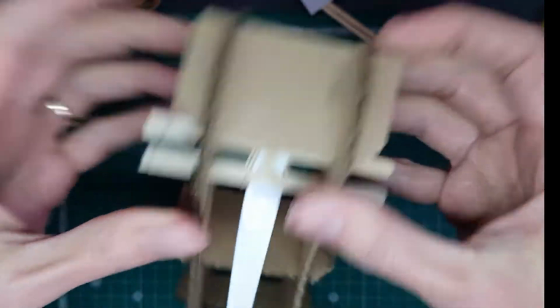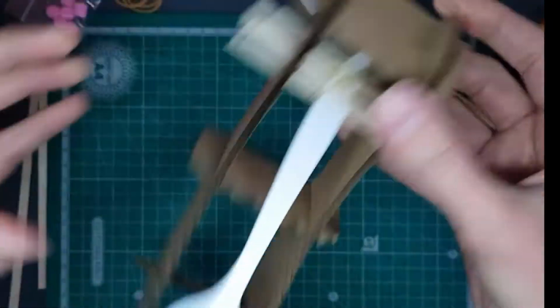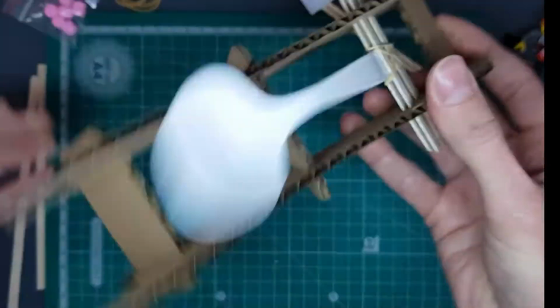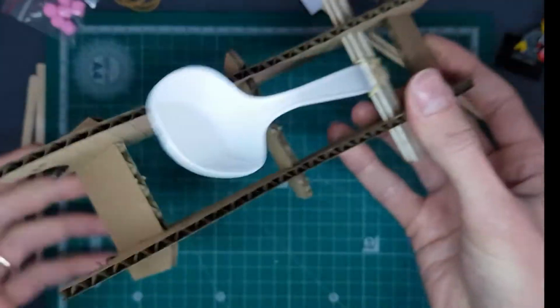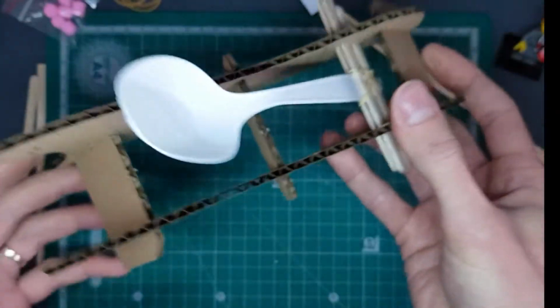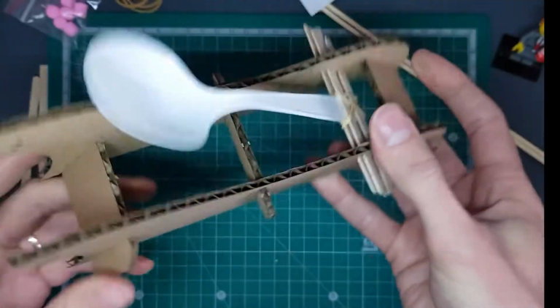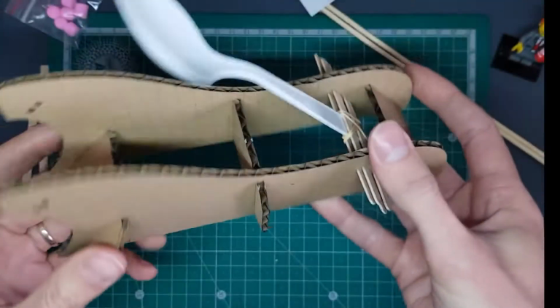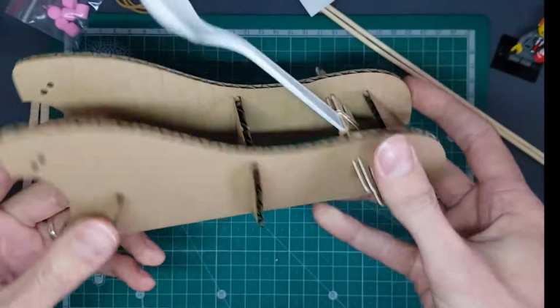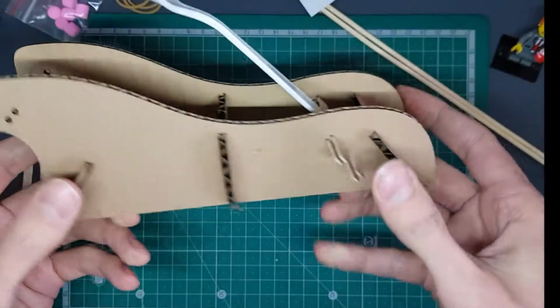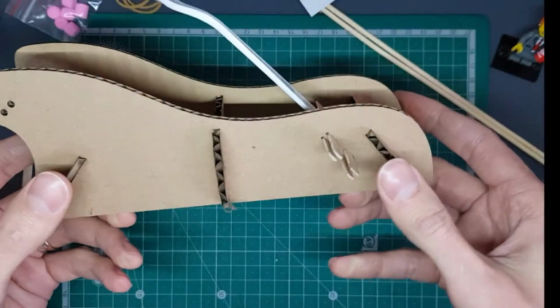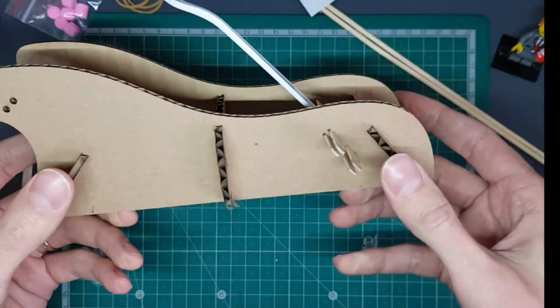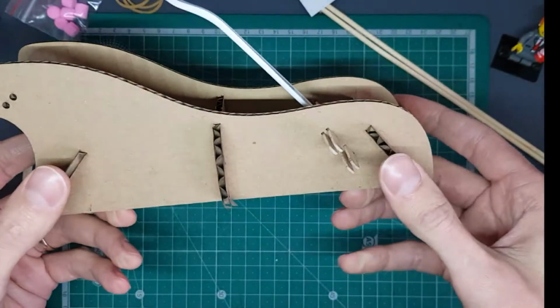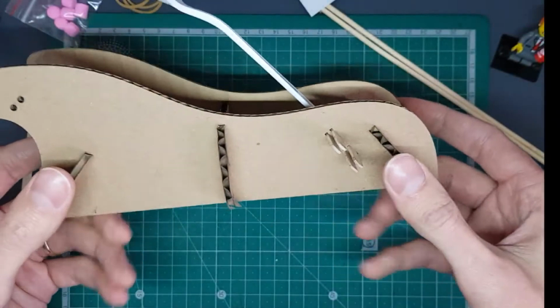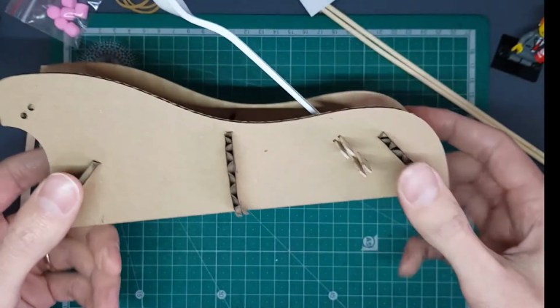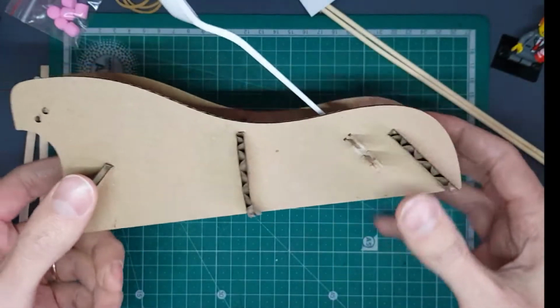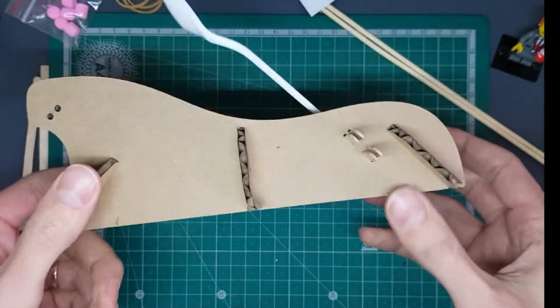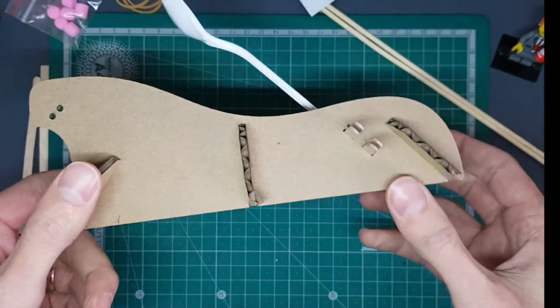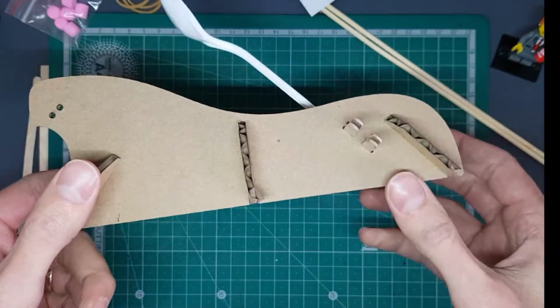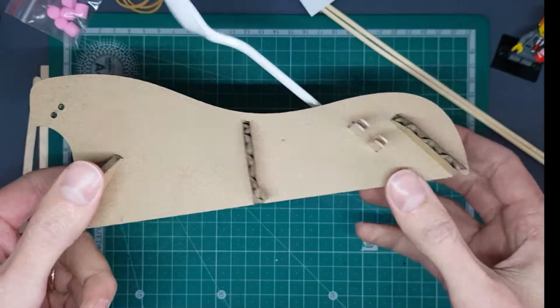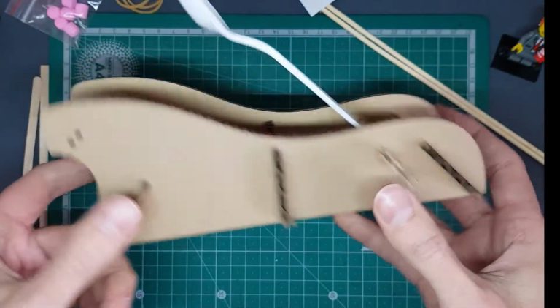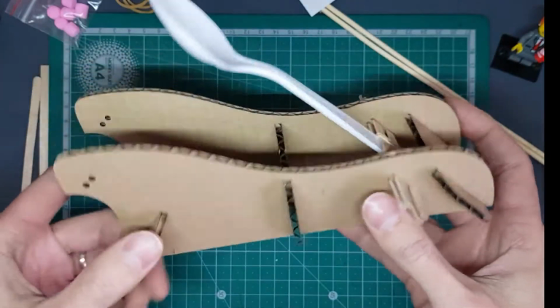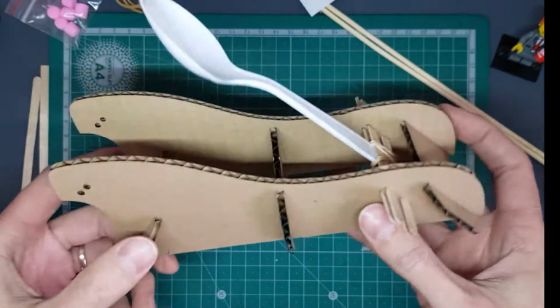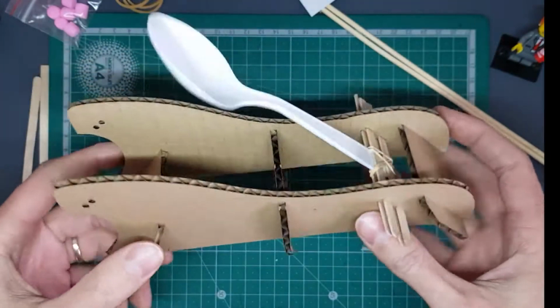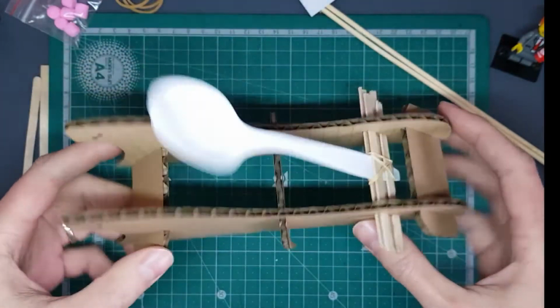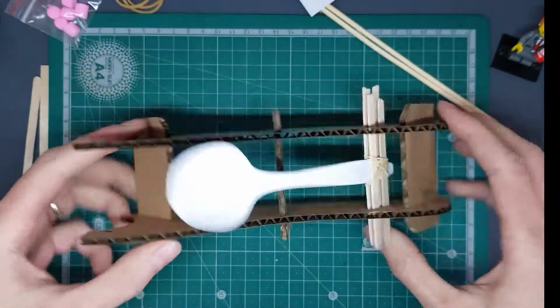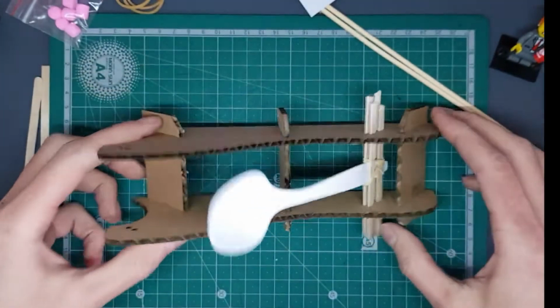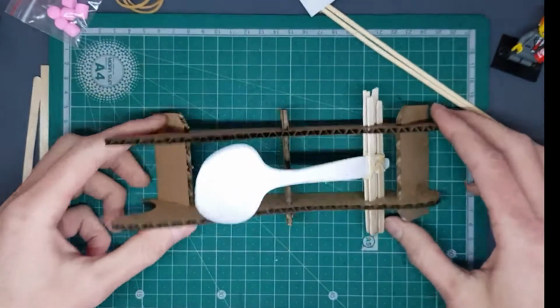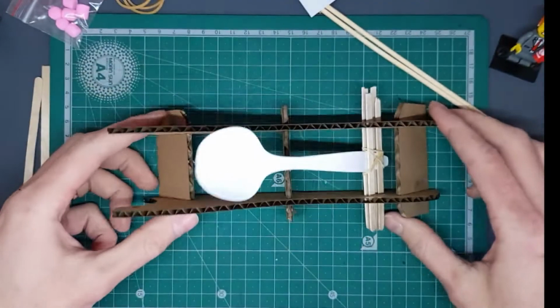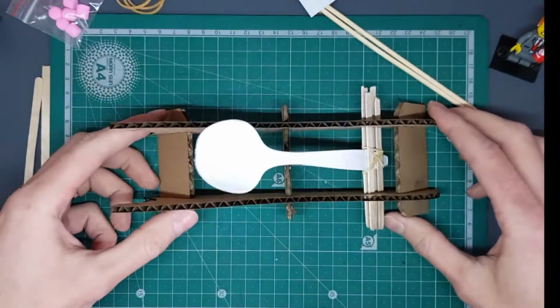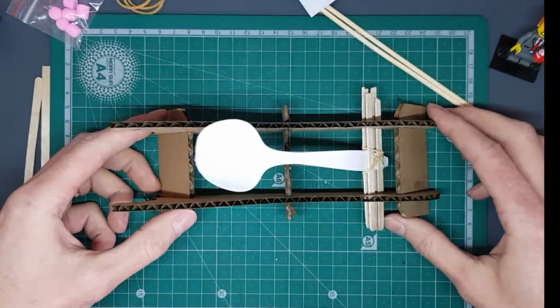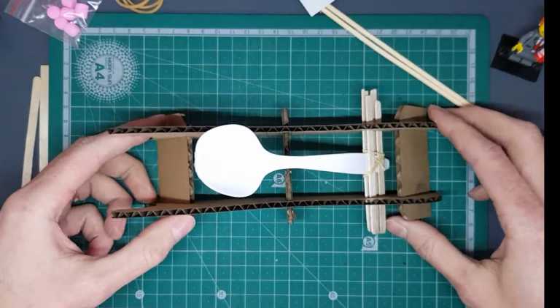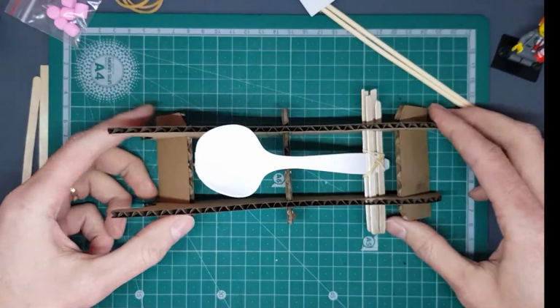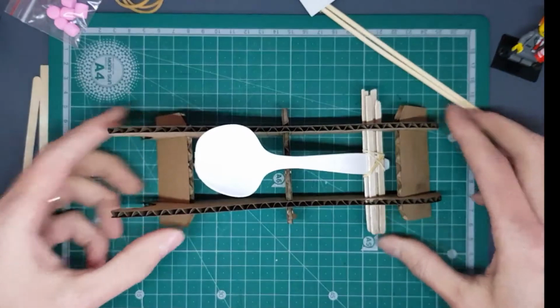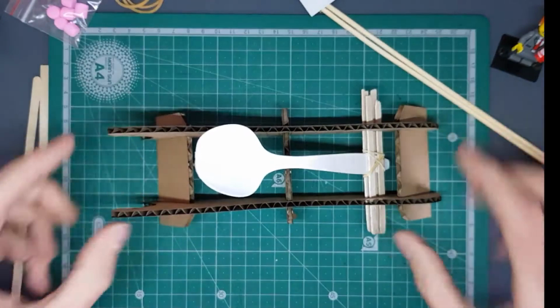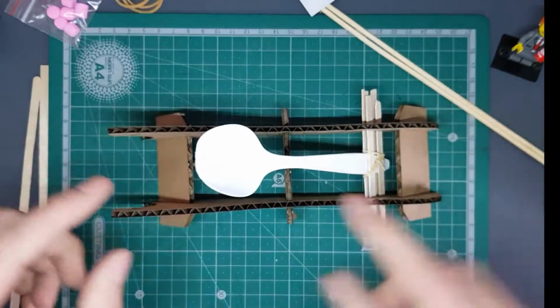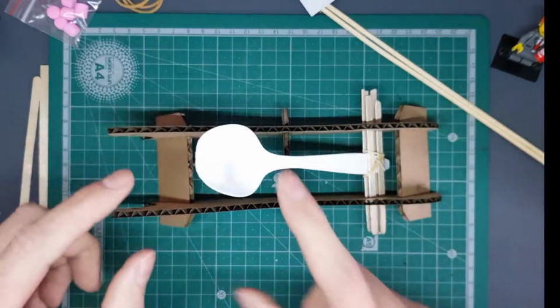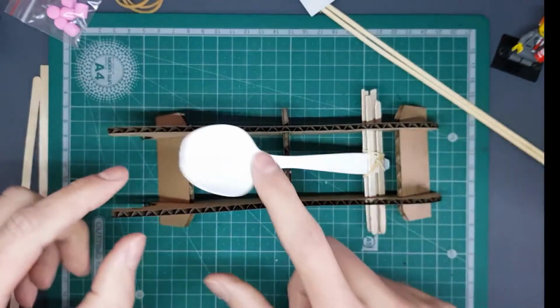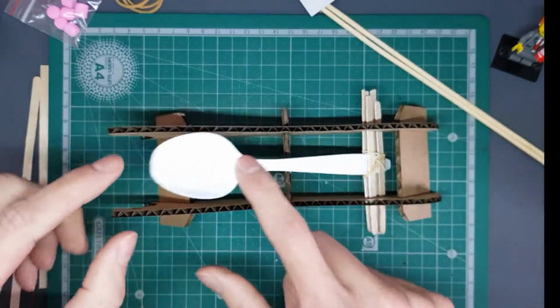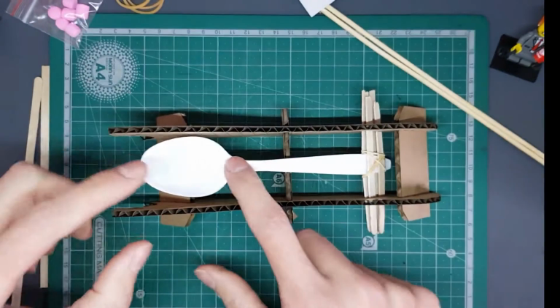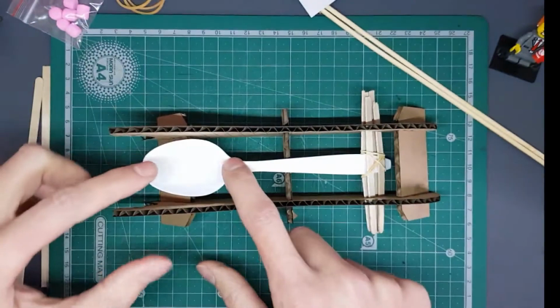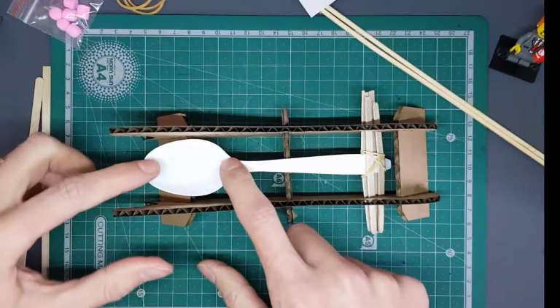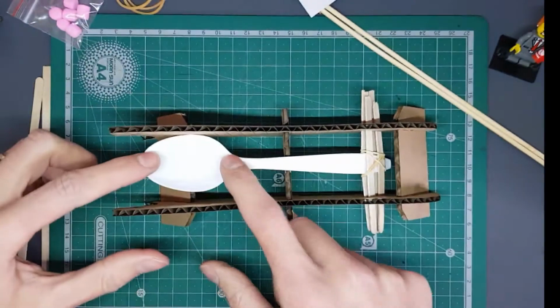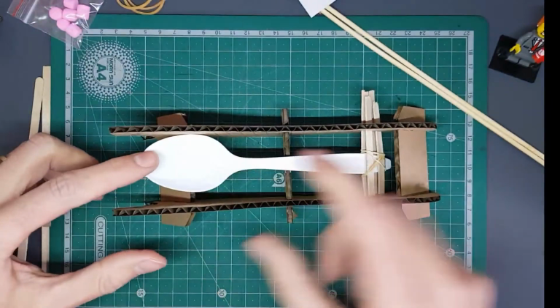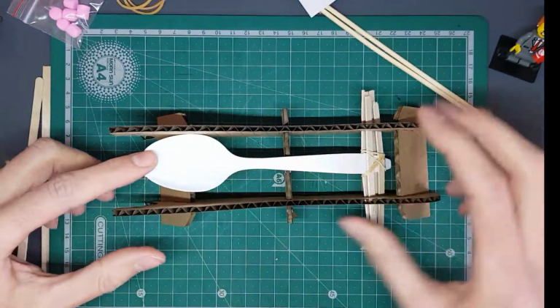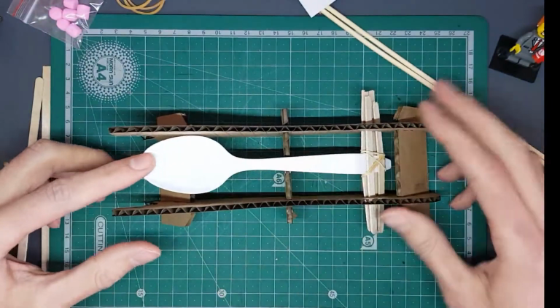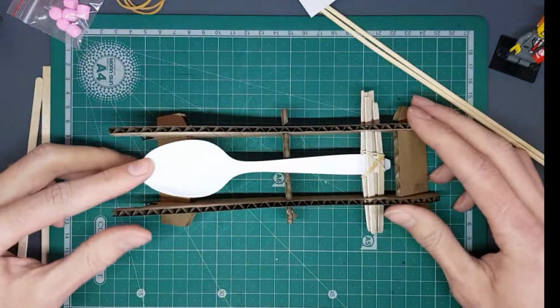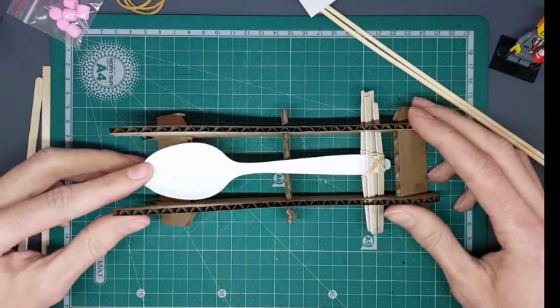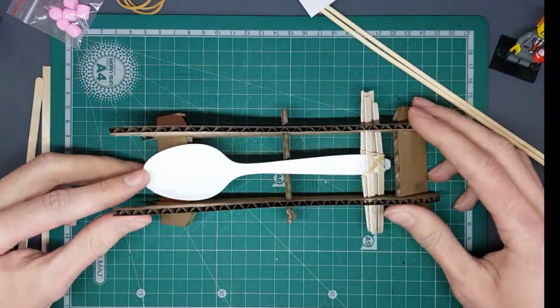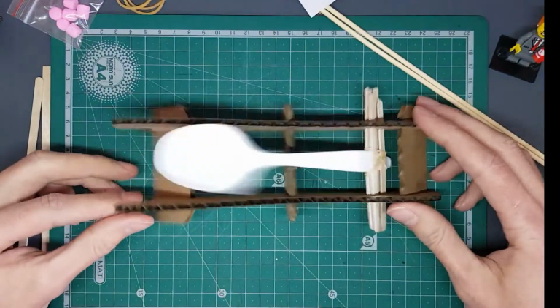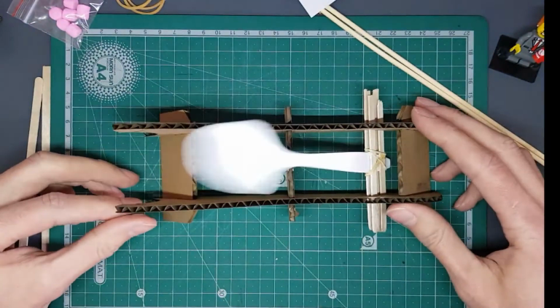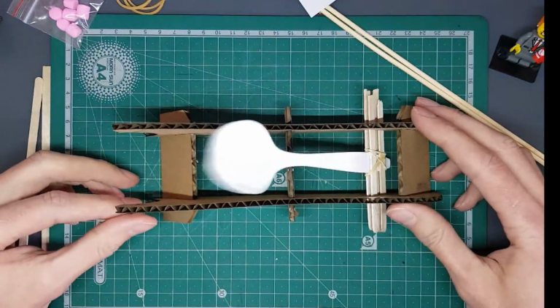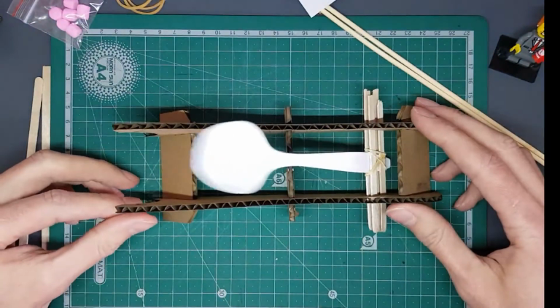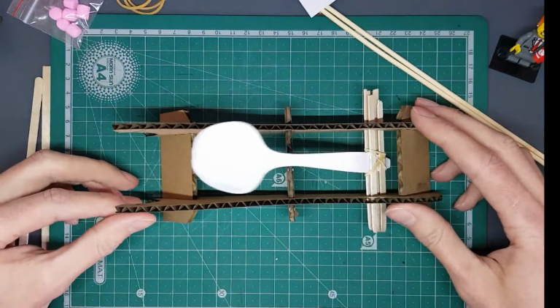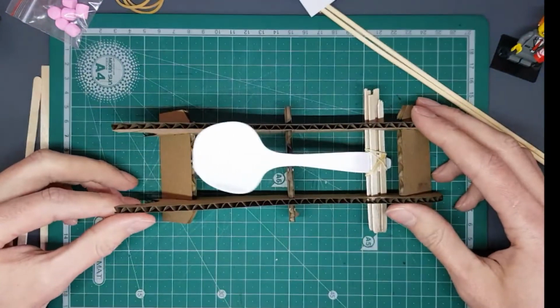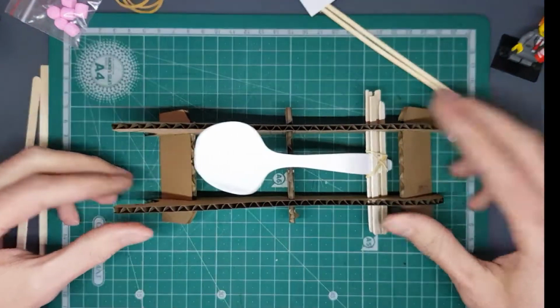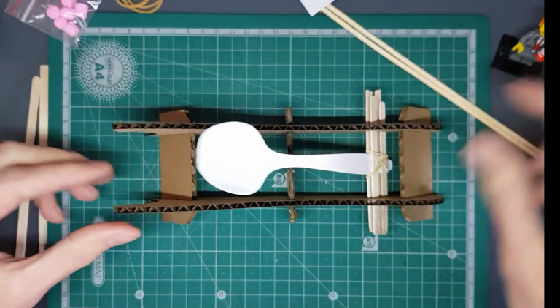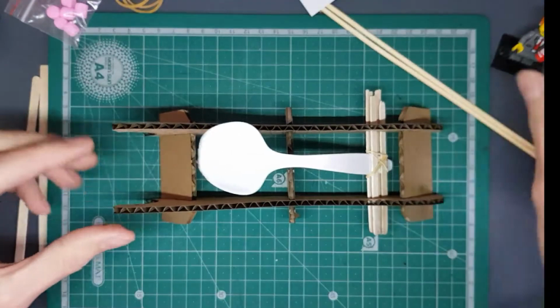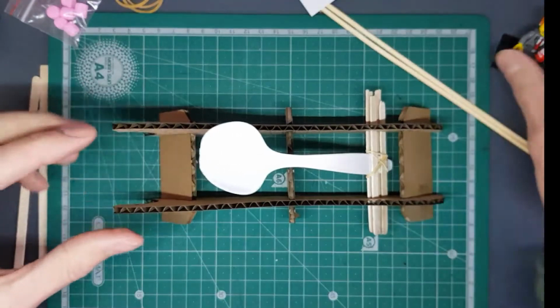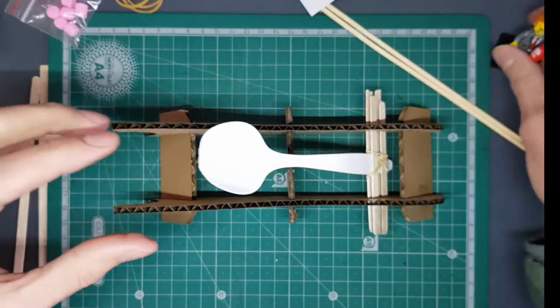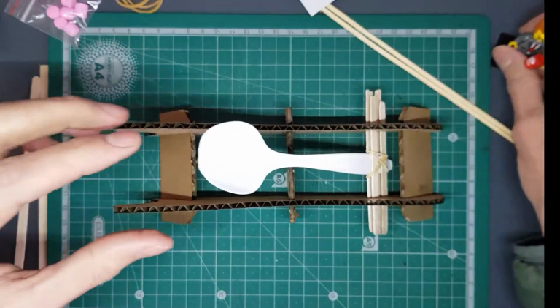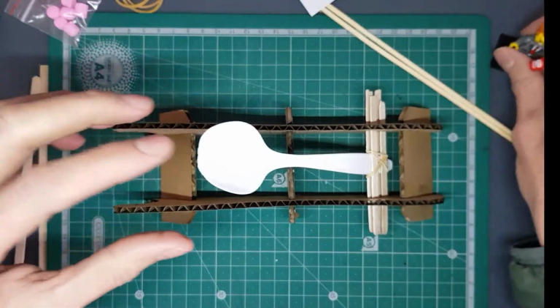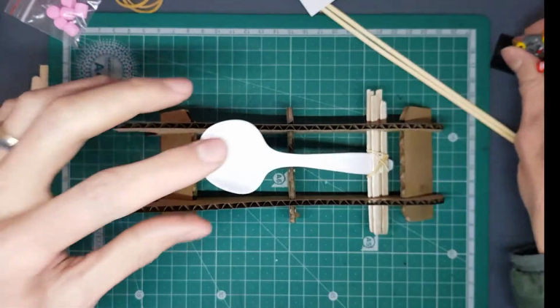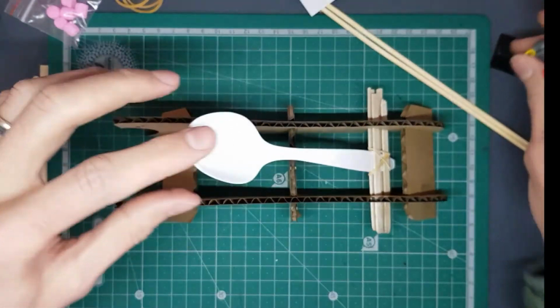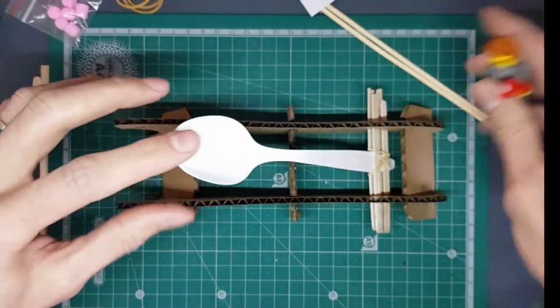And it's in place. So now we have our catapult — boom, it works!